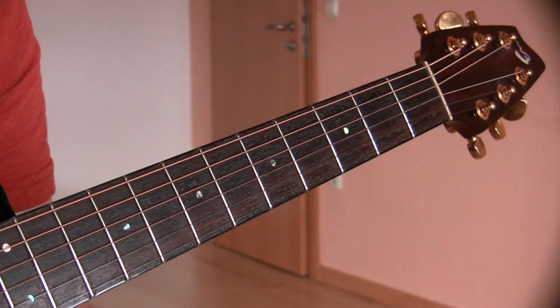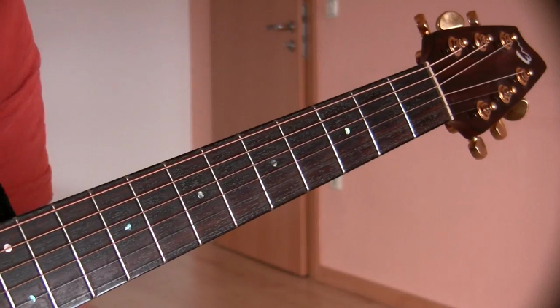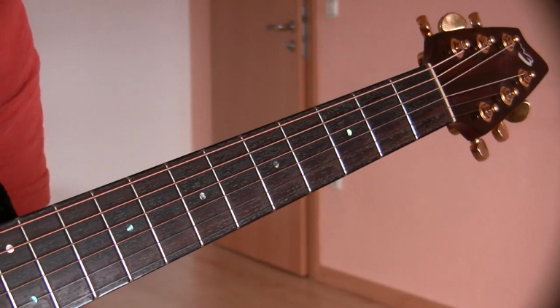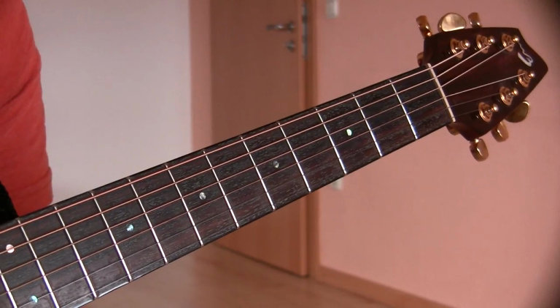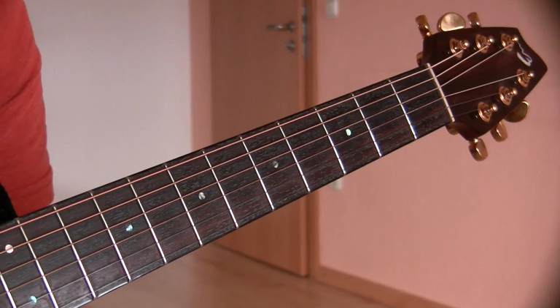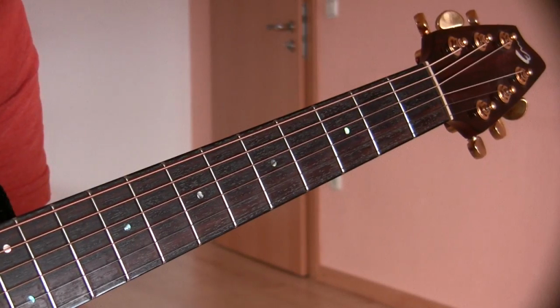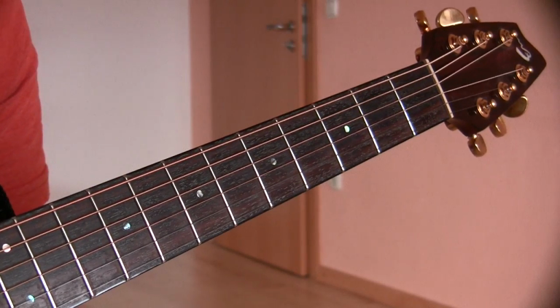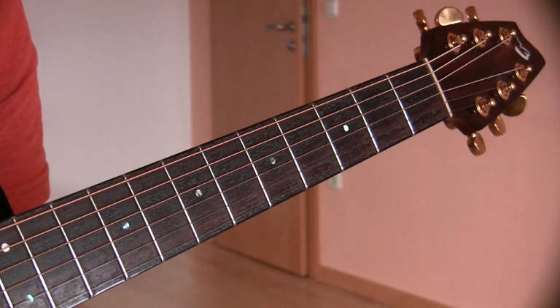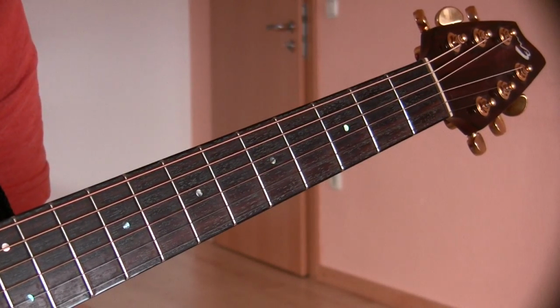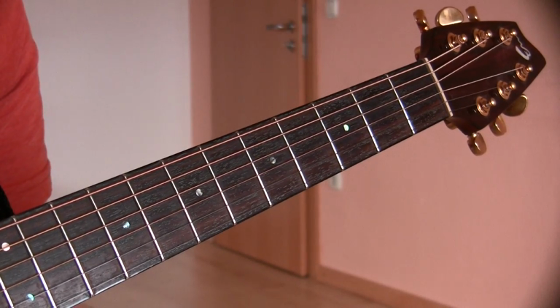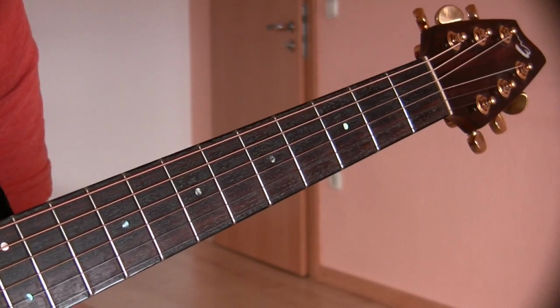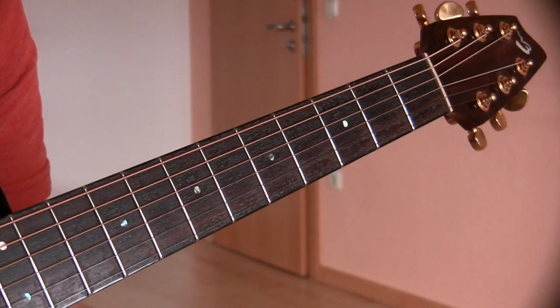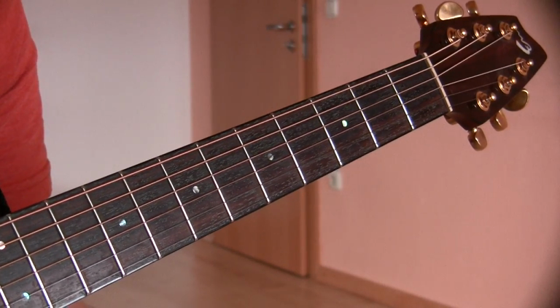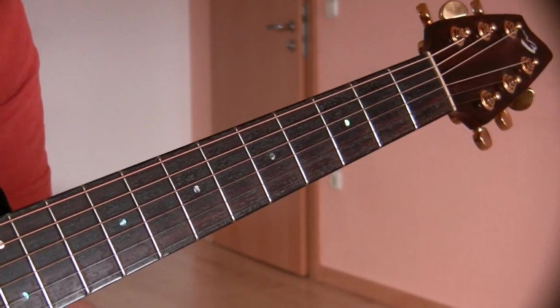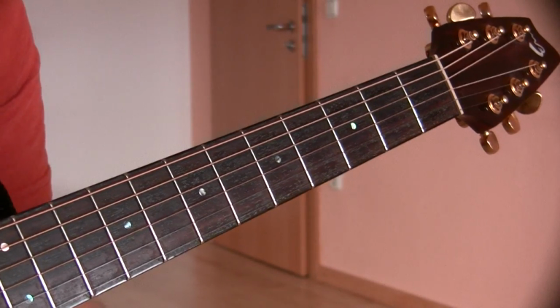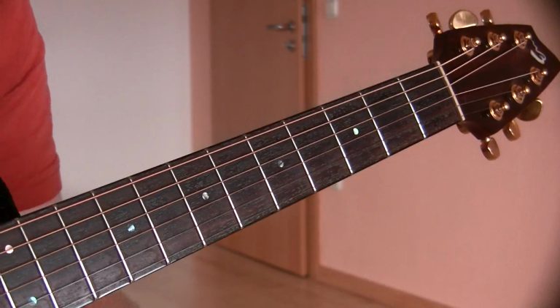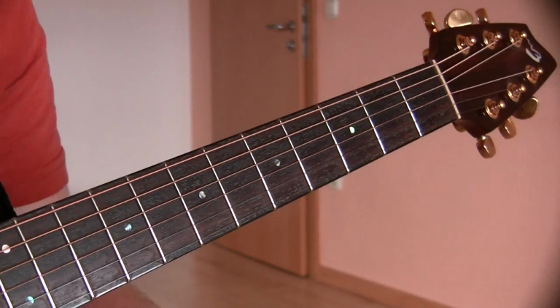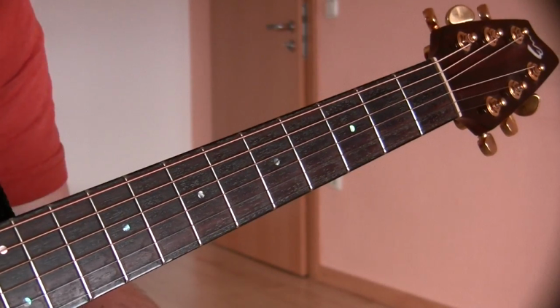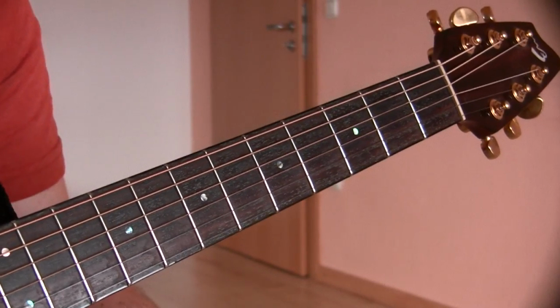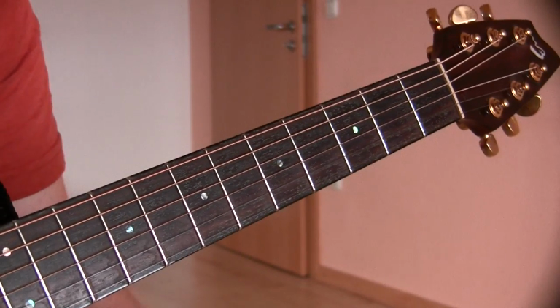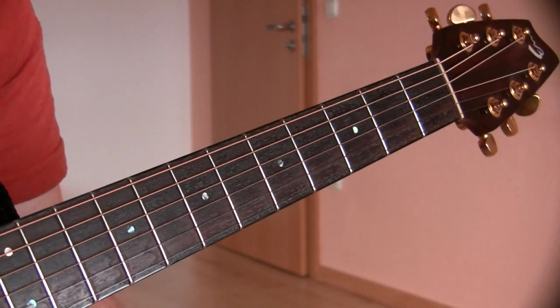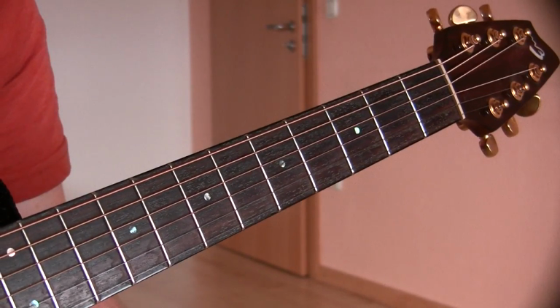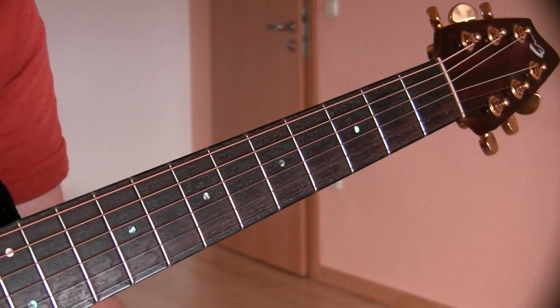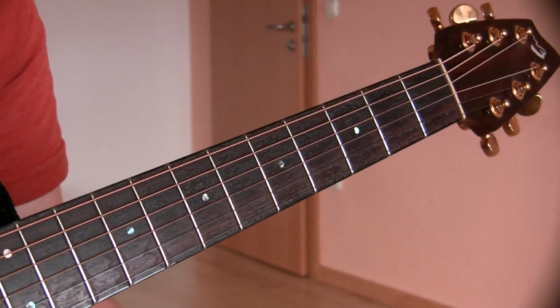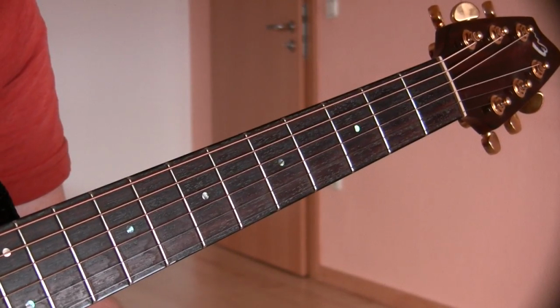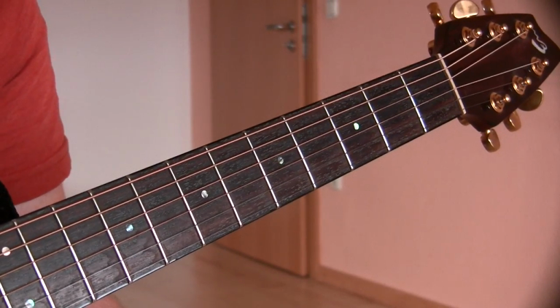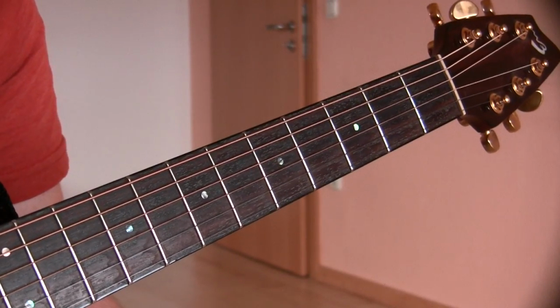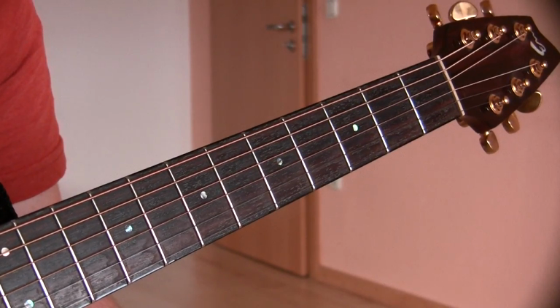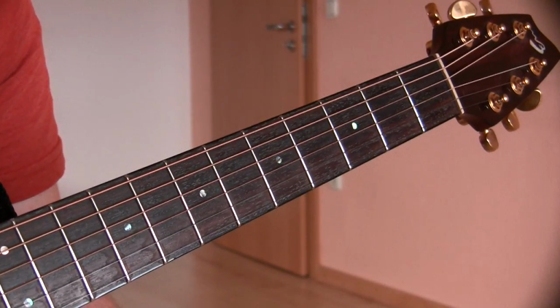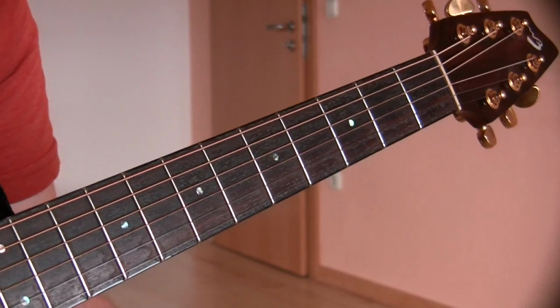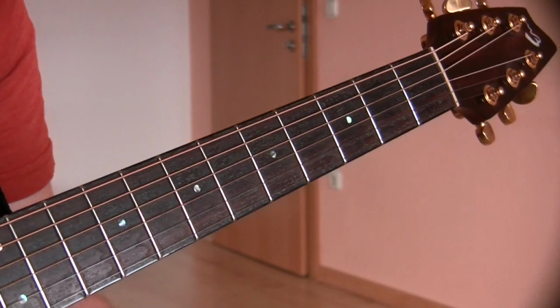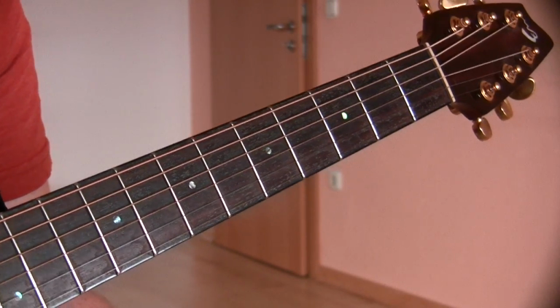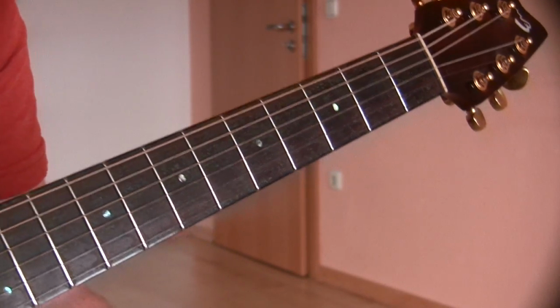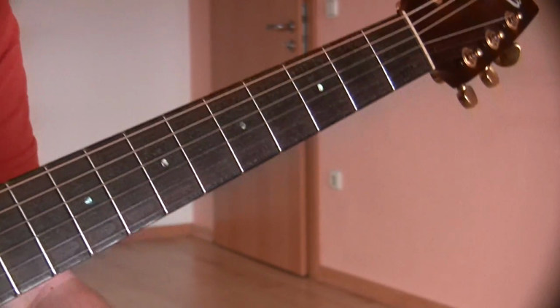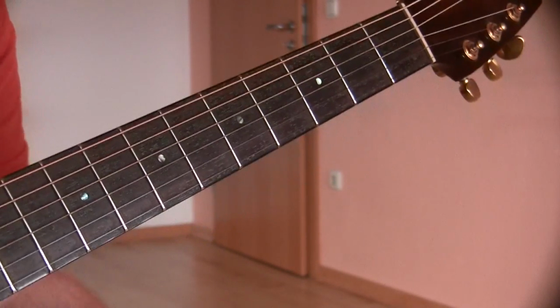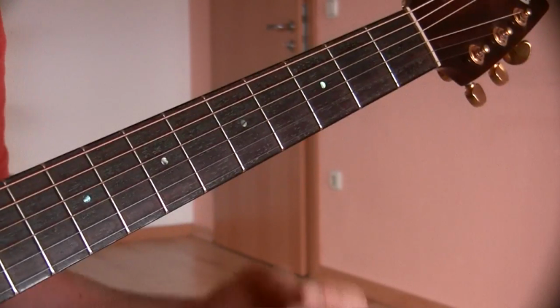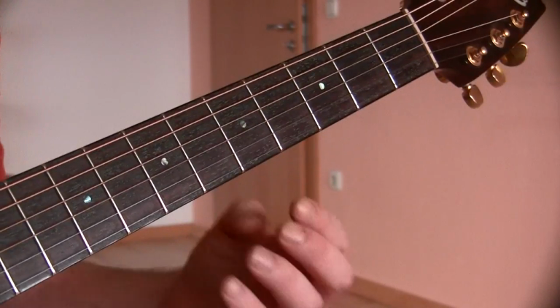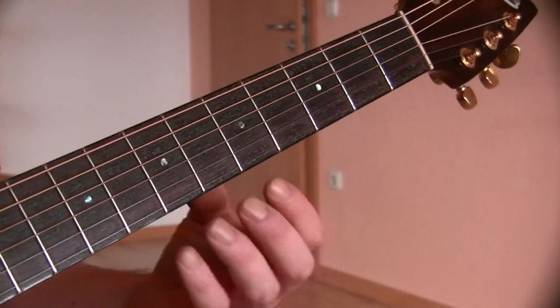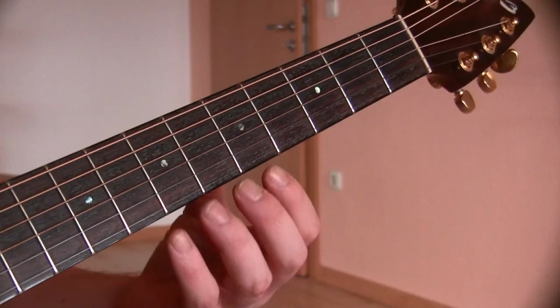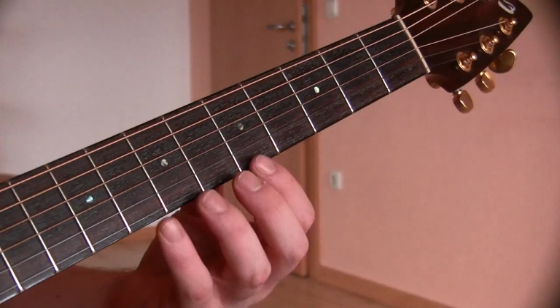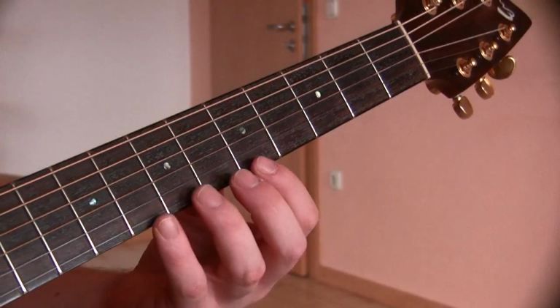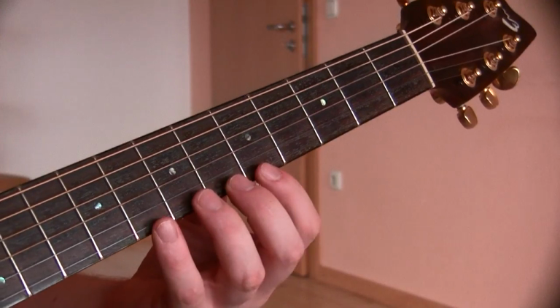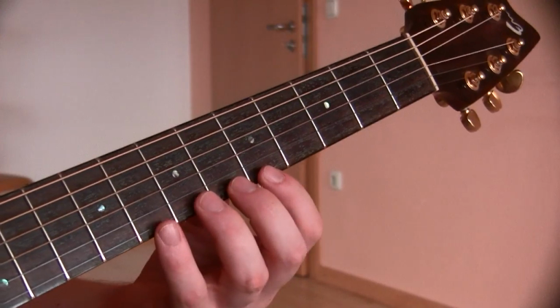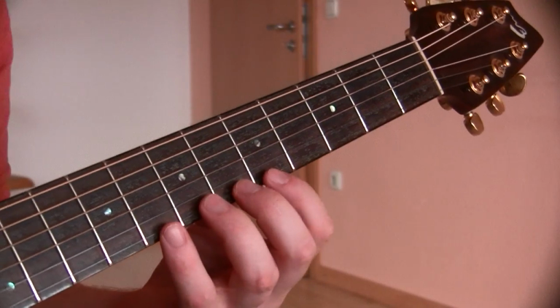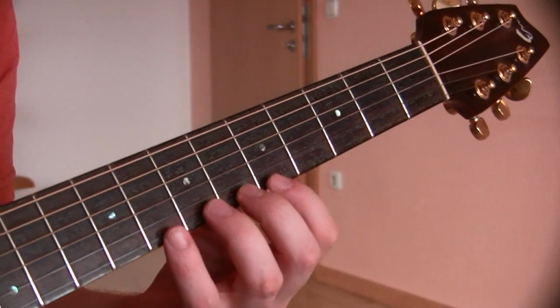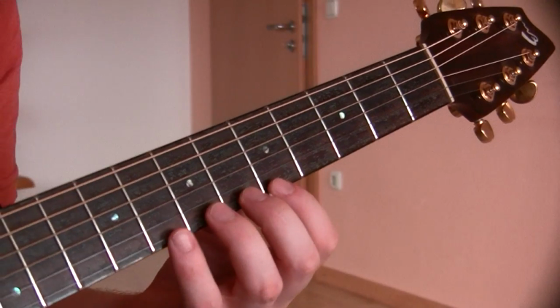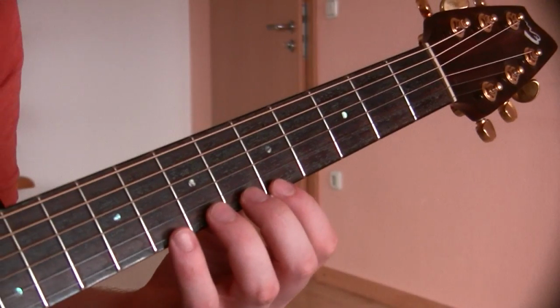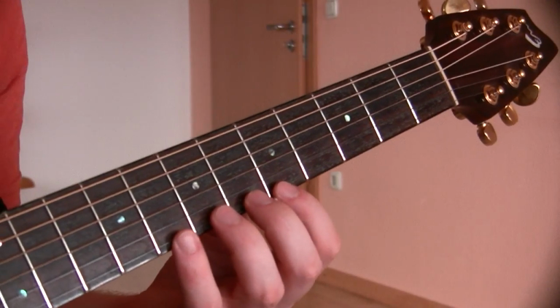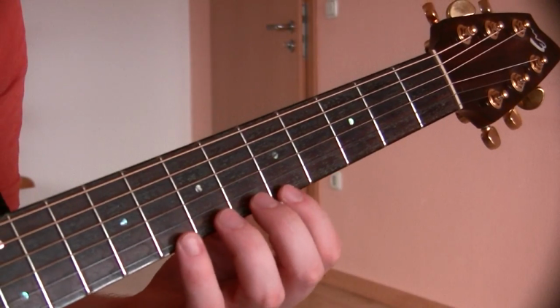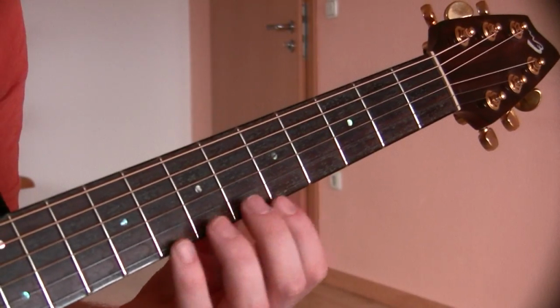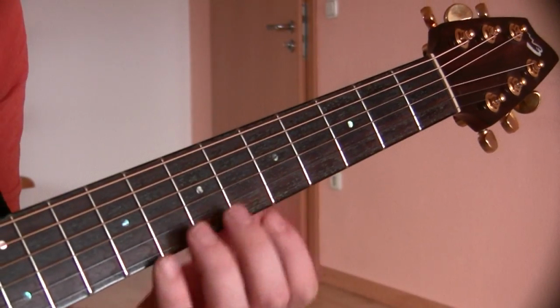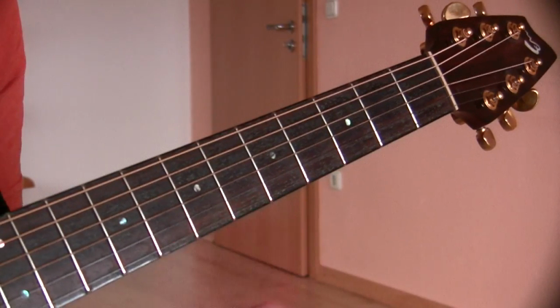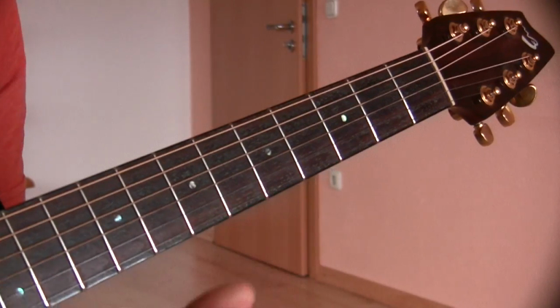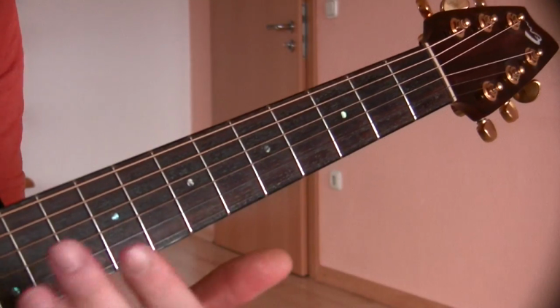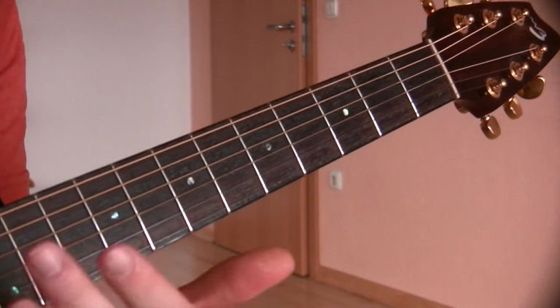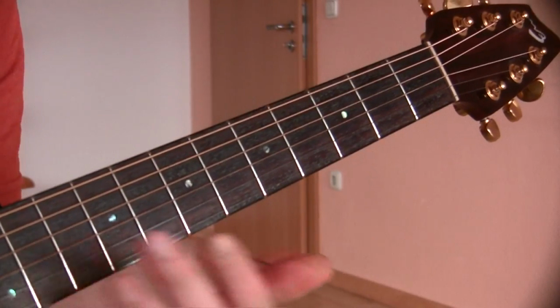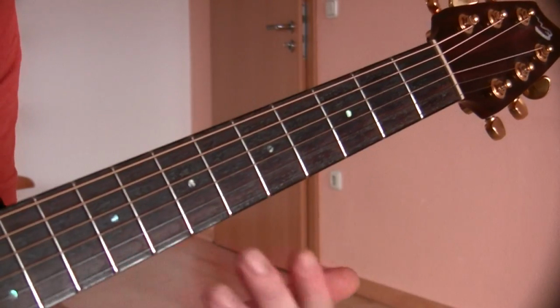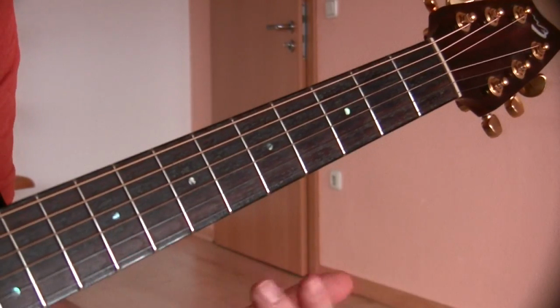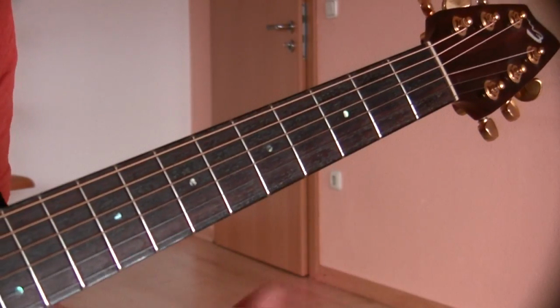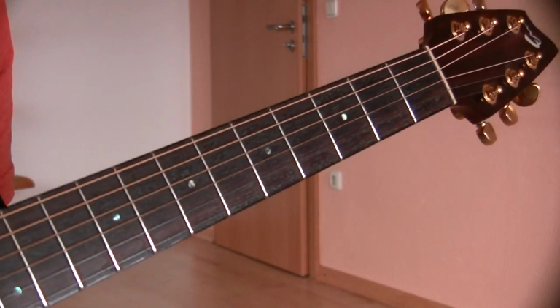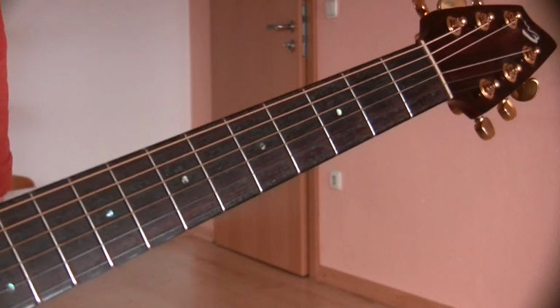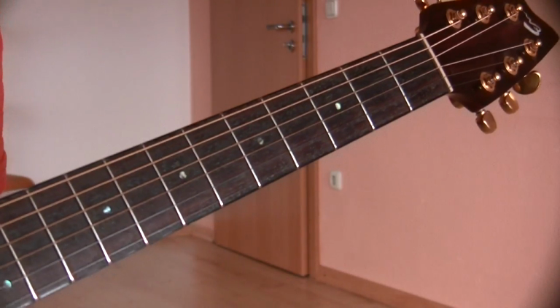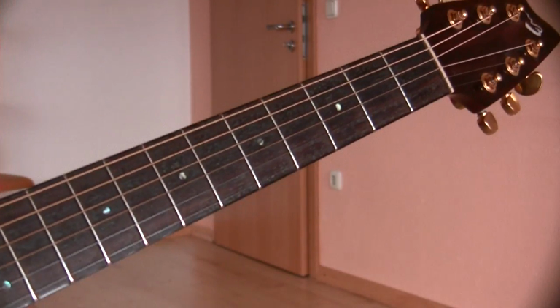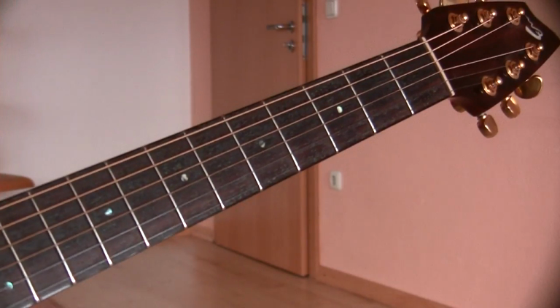In this video, you're going to learn where all the C notes are on the guitar neck, so you can begin to master the fretboard note positions.